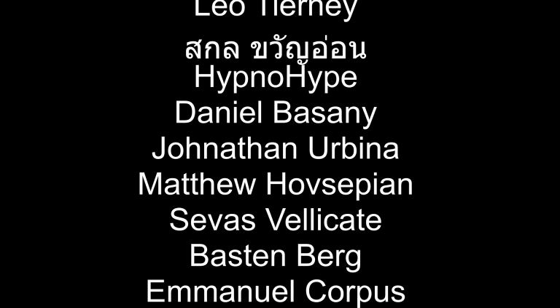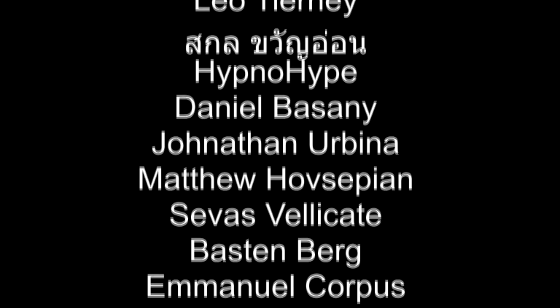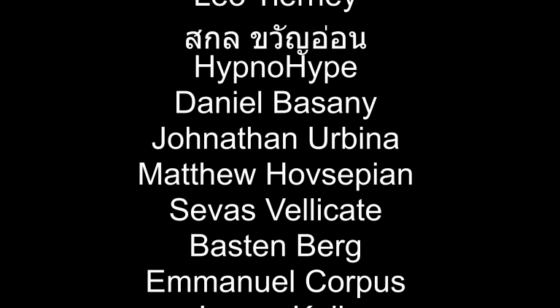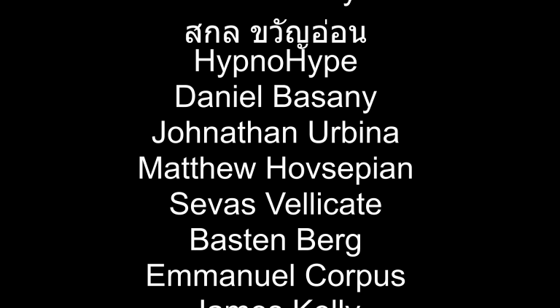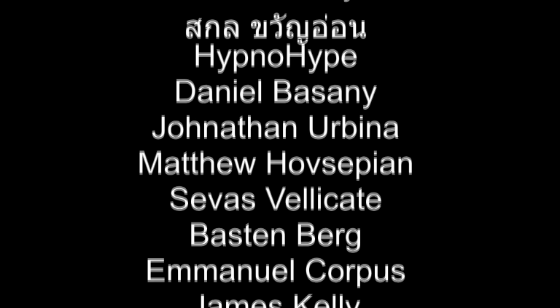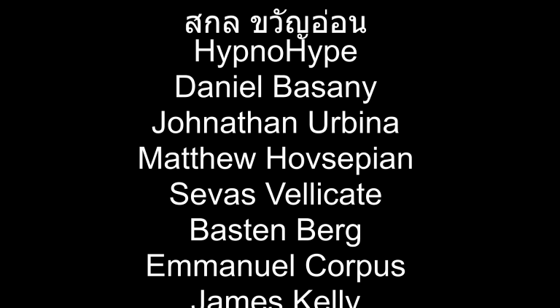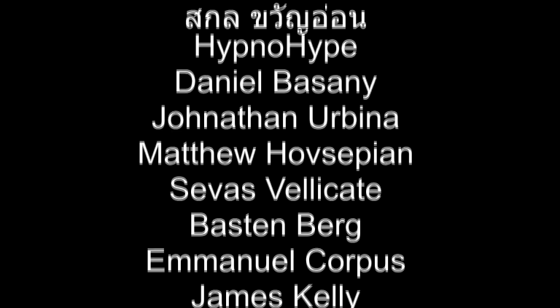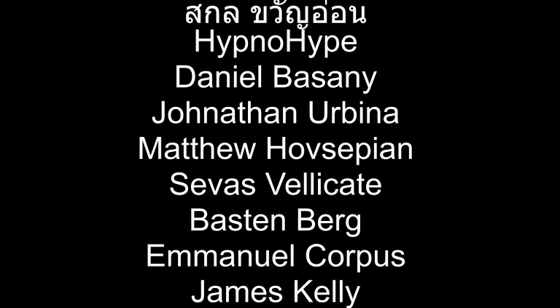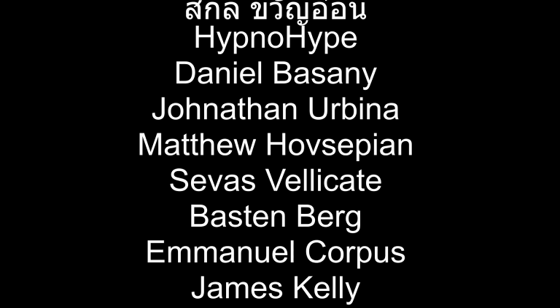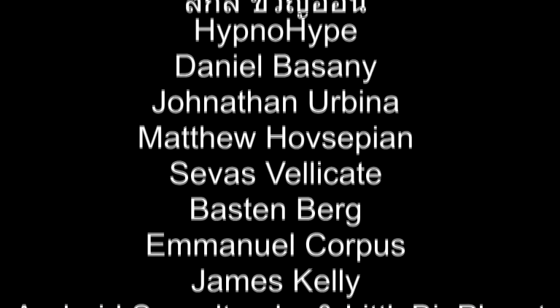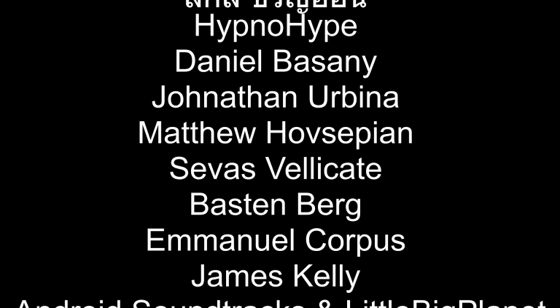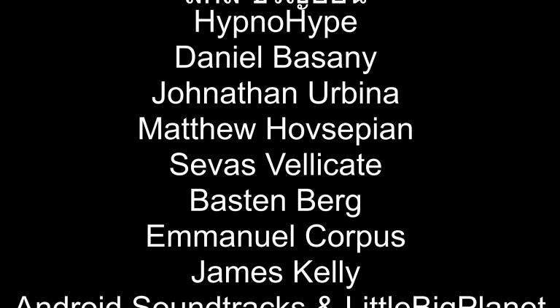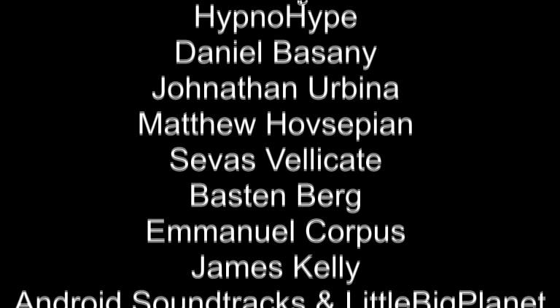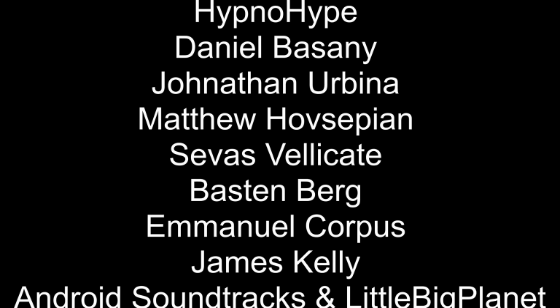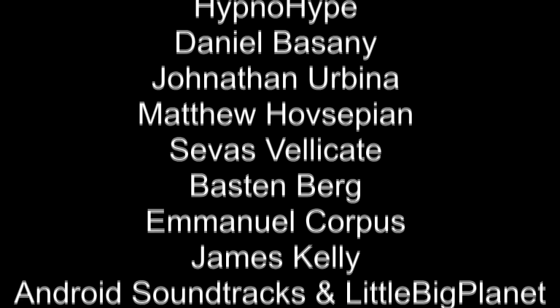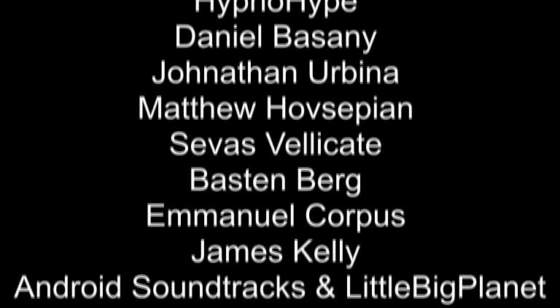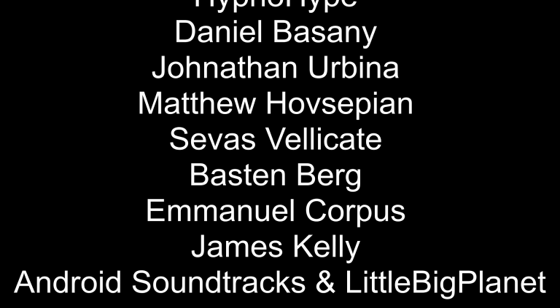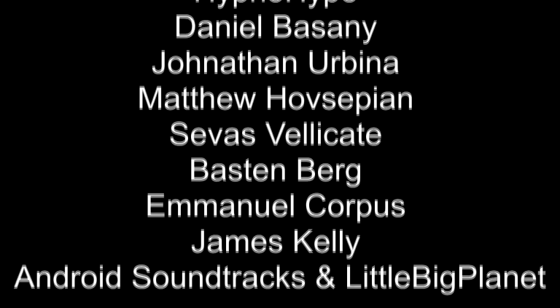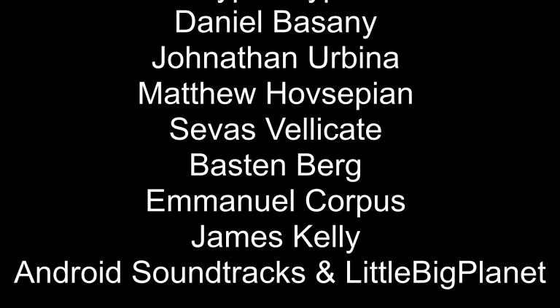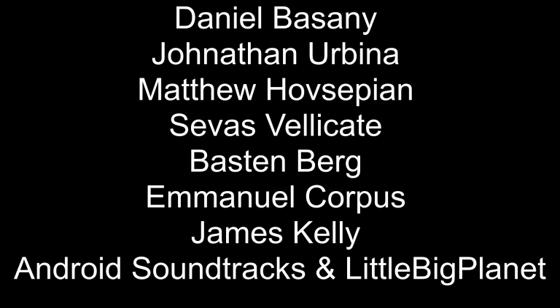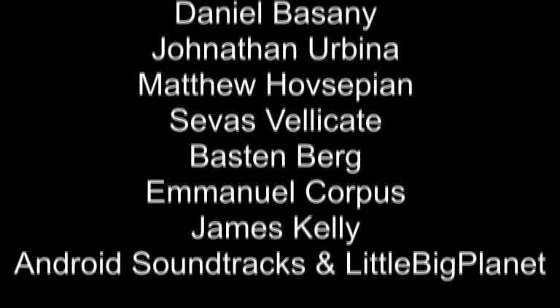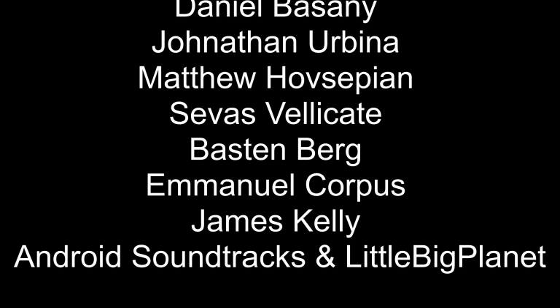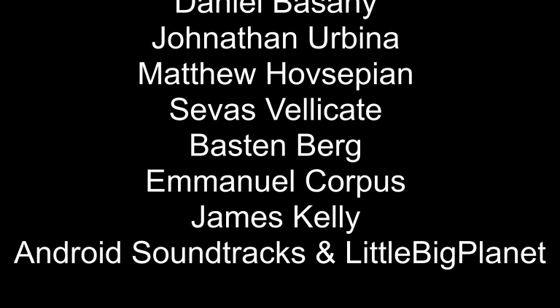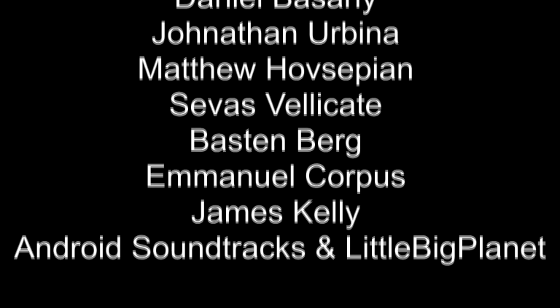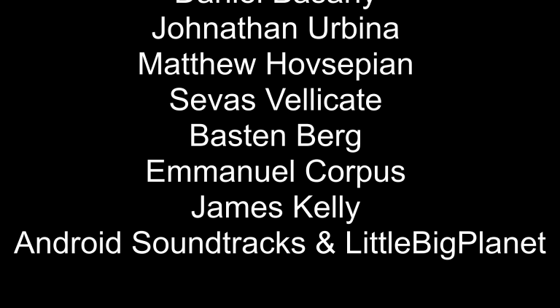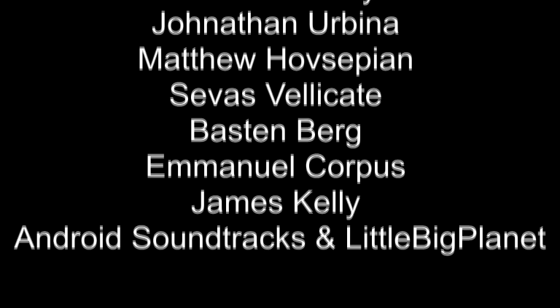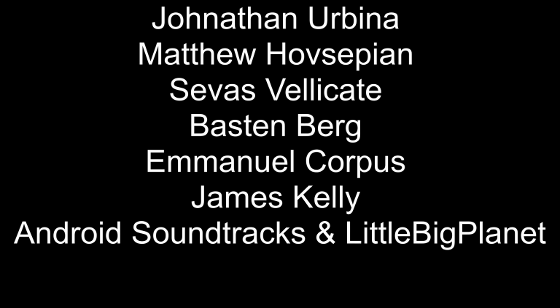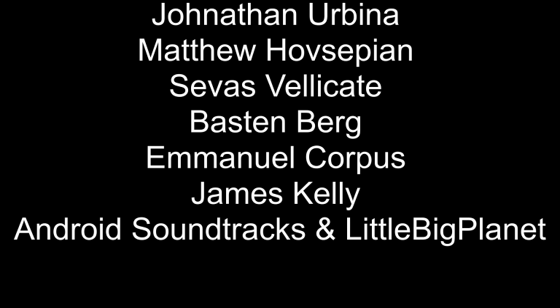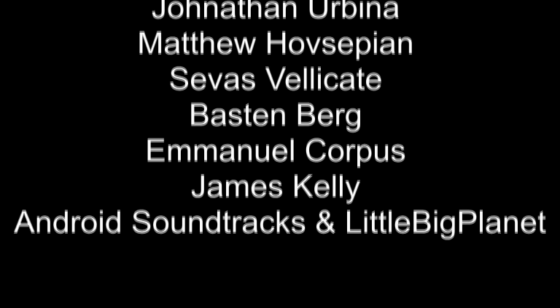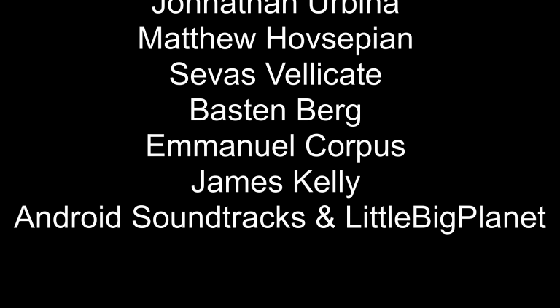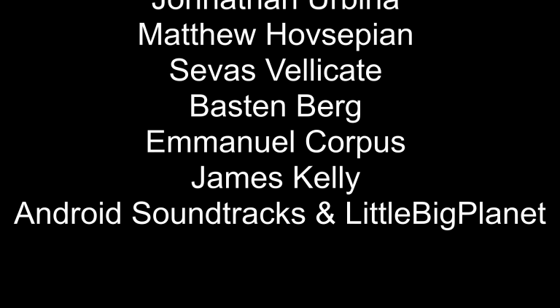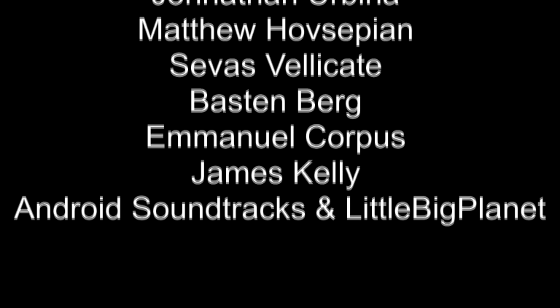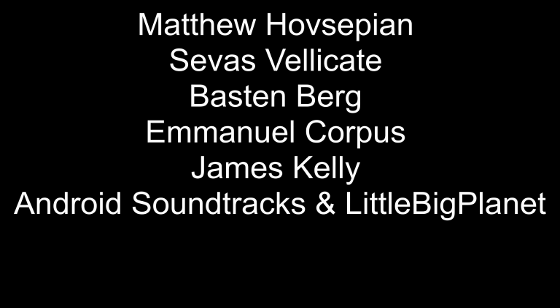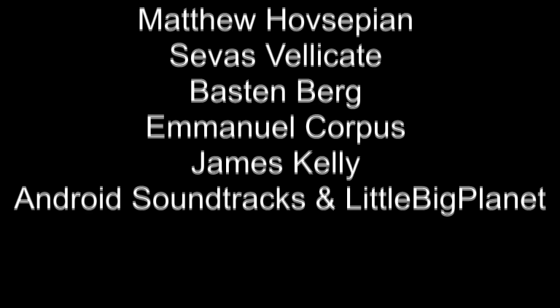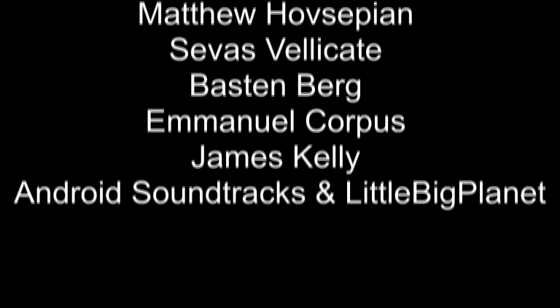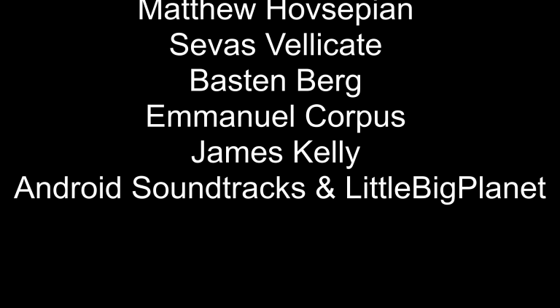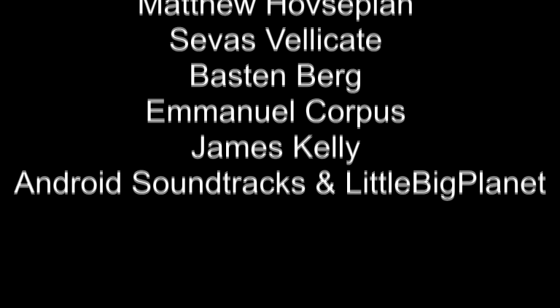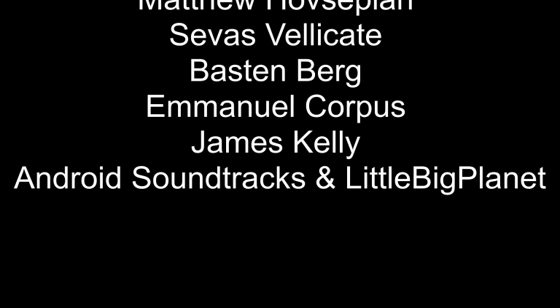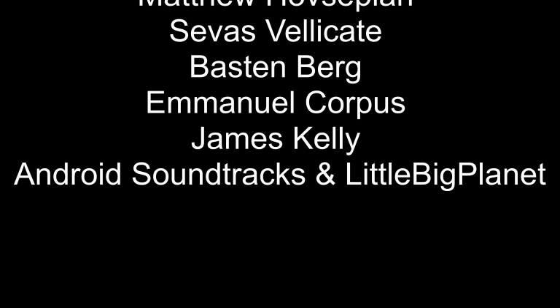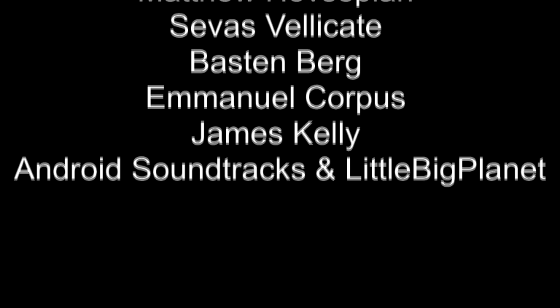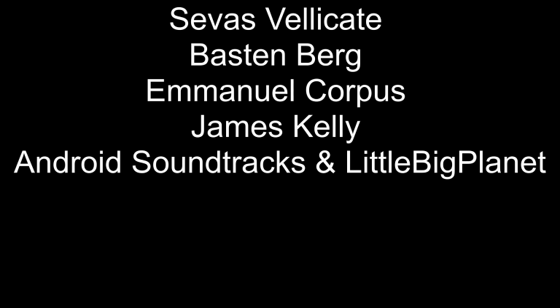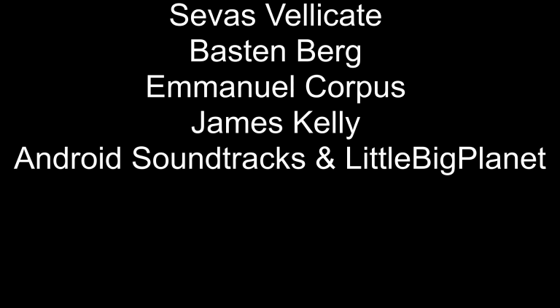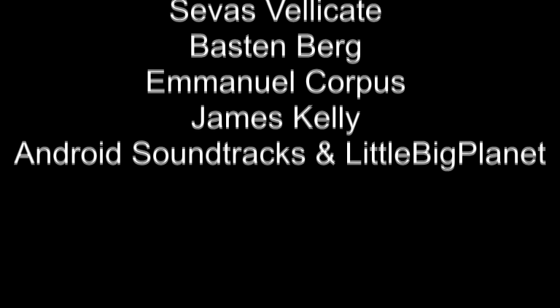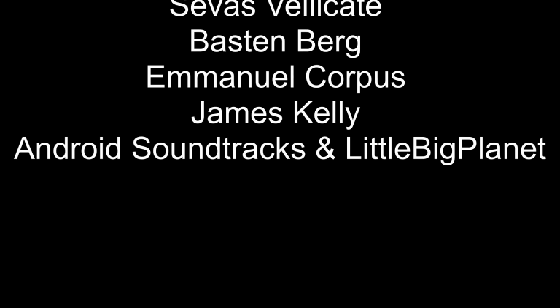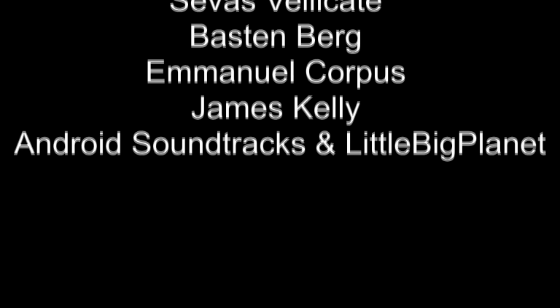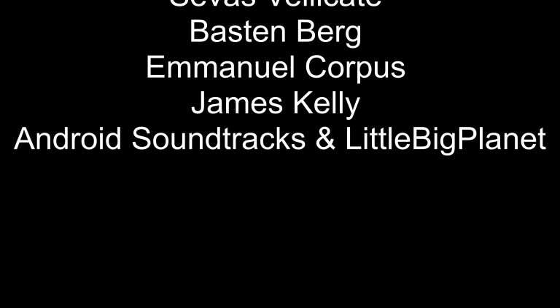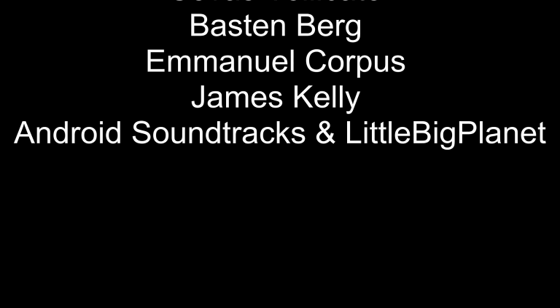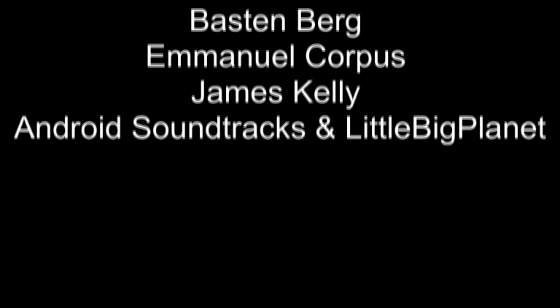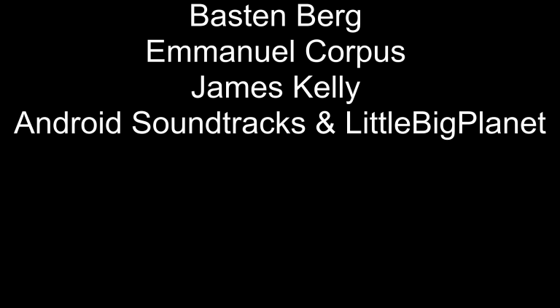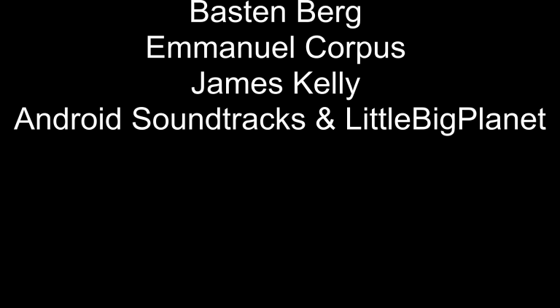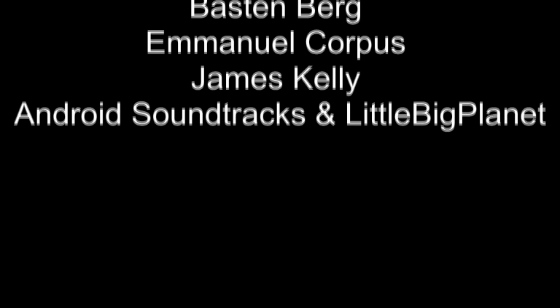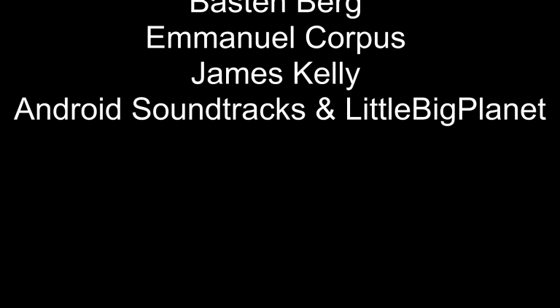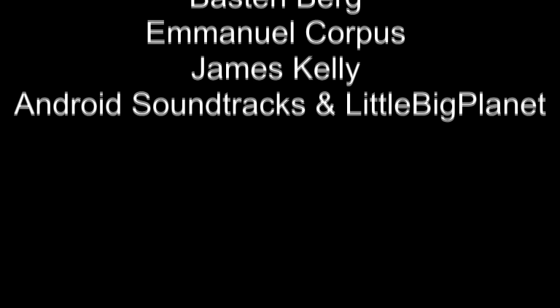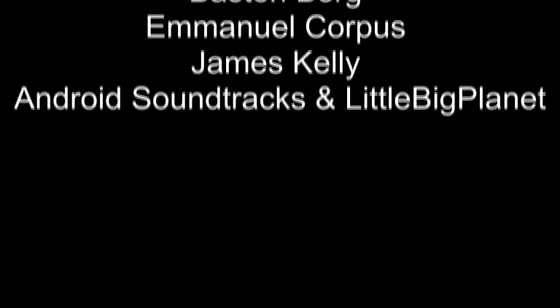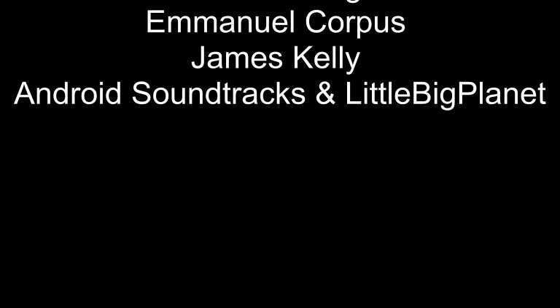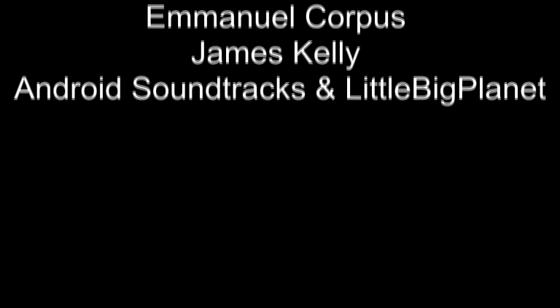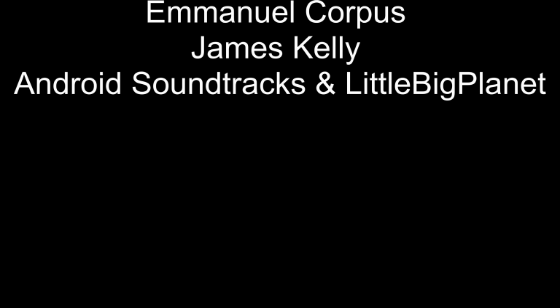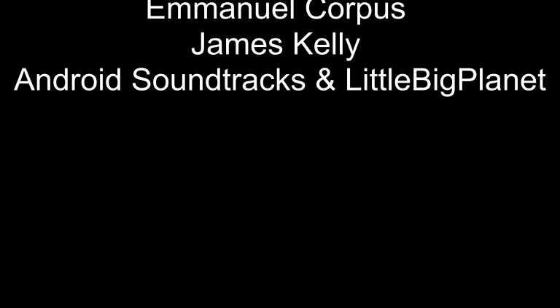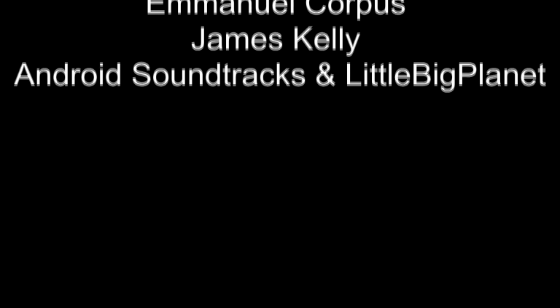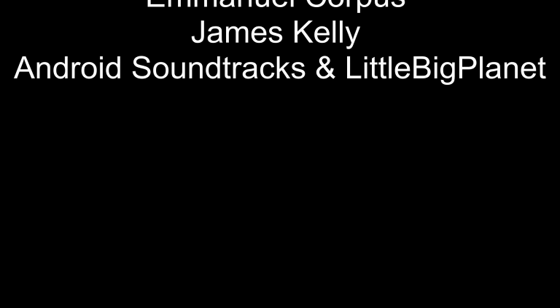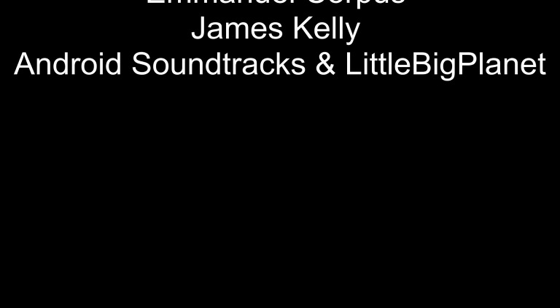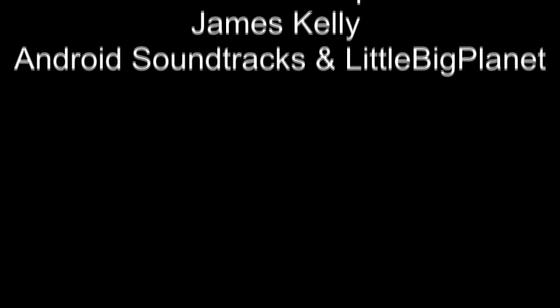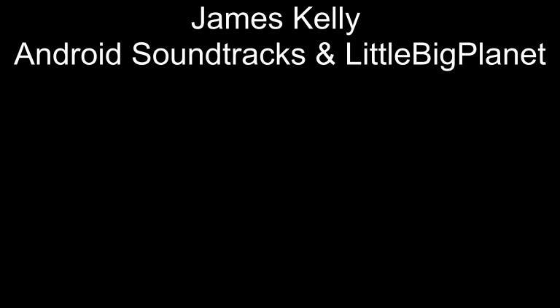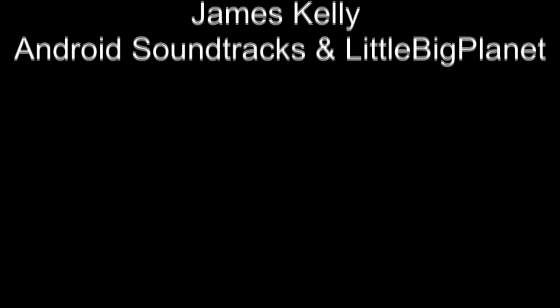But other than that, make sure to leave a like if you enjoyed this, subscribe if you haven't already, and I will see you guys next time. Bye, guys.